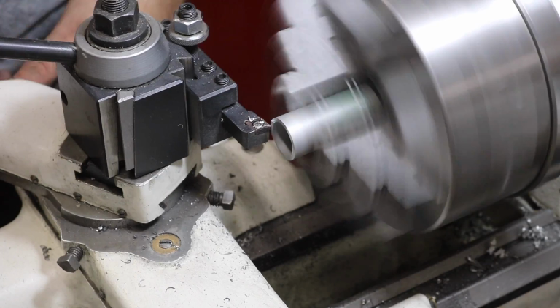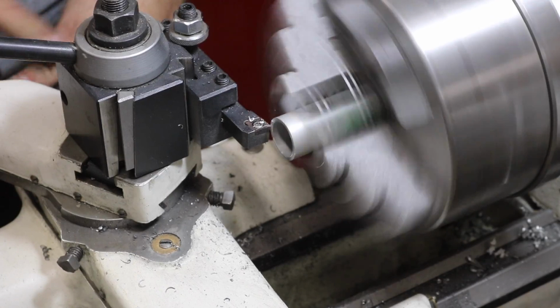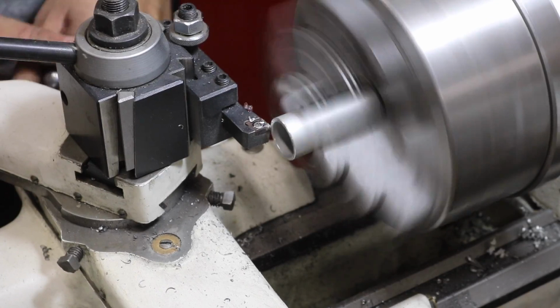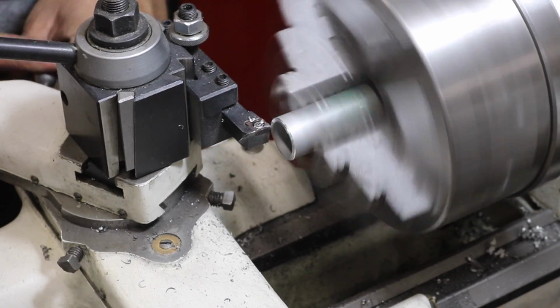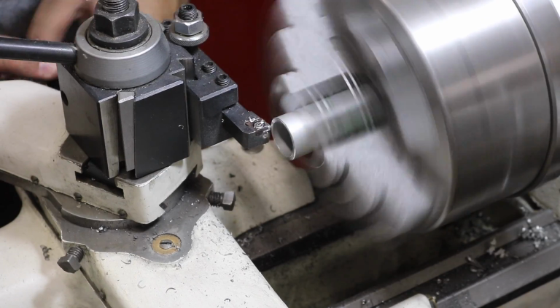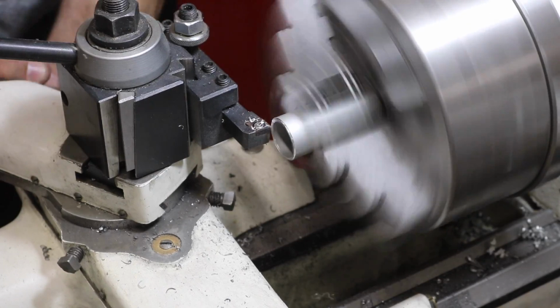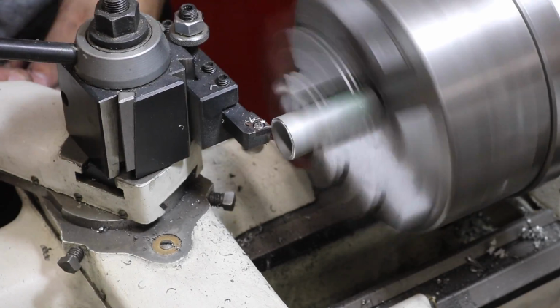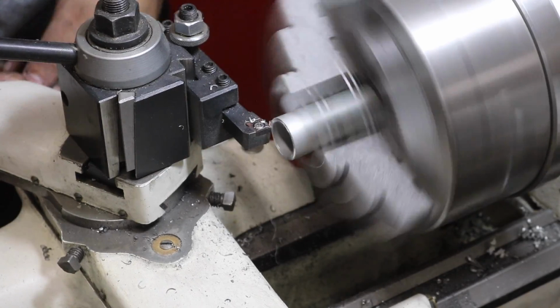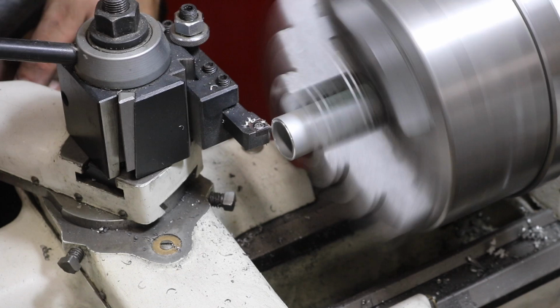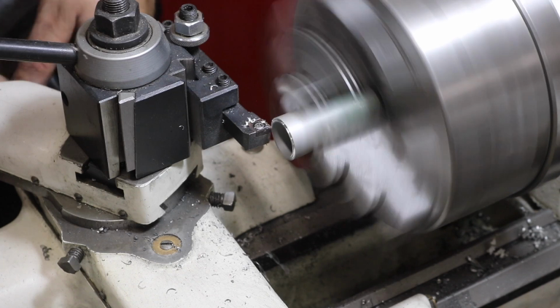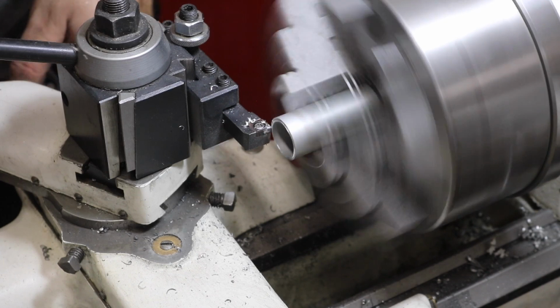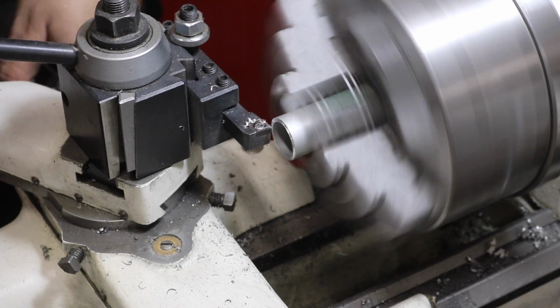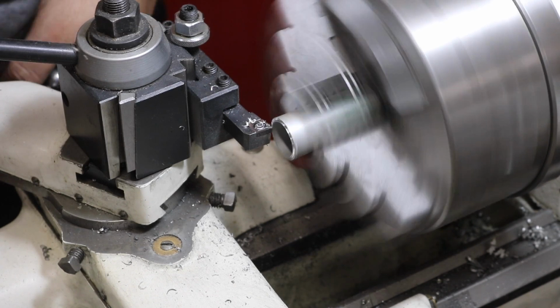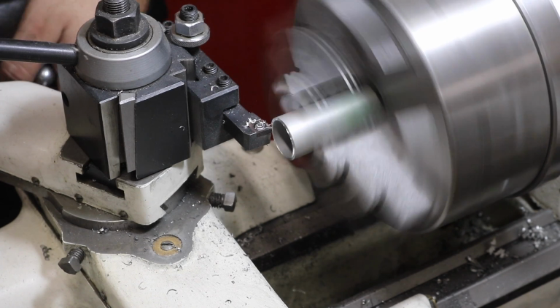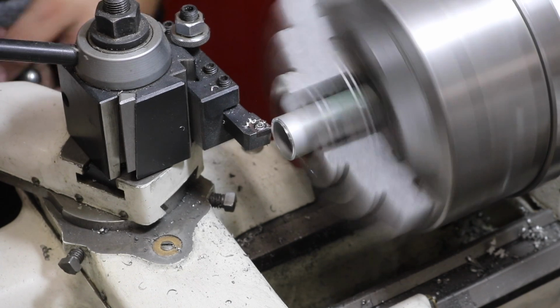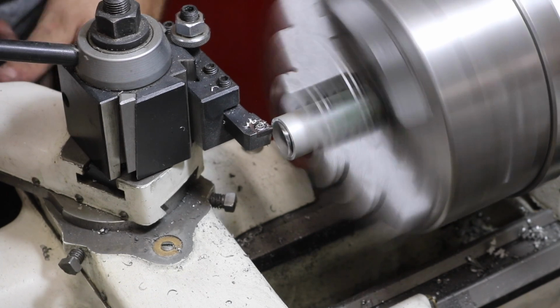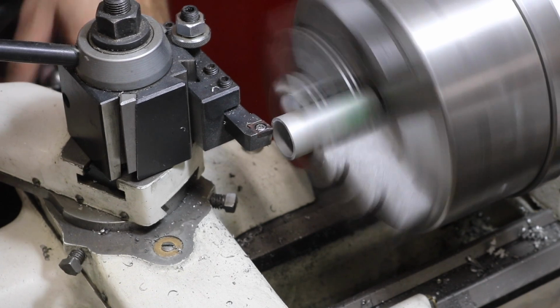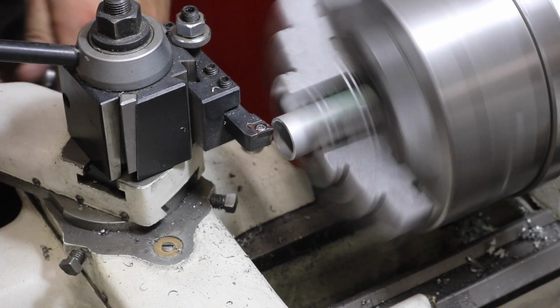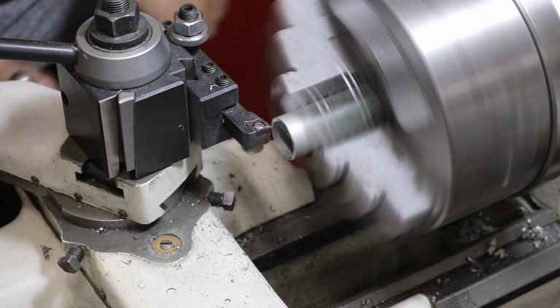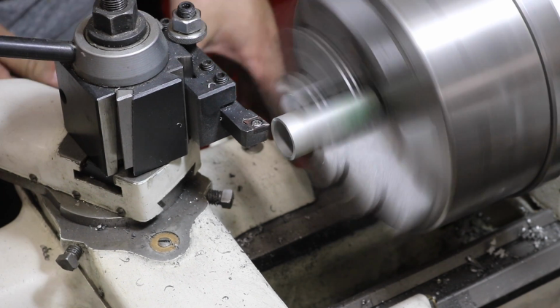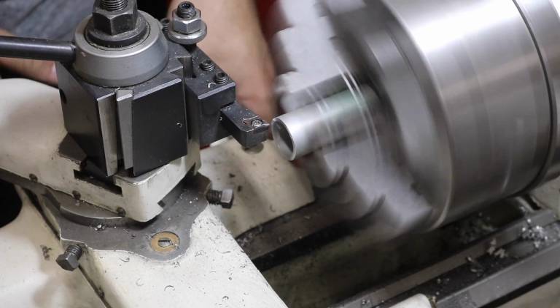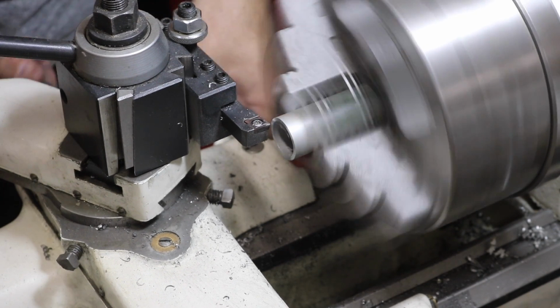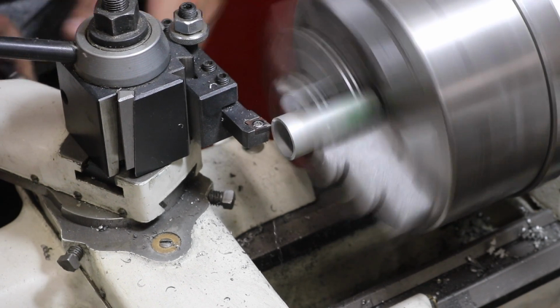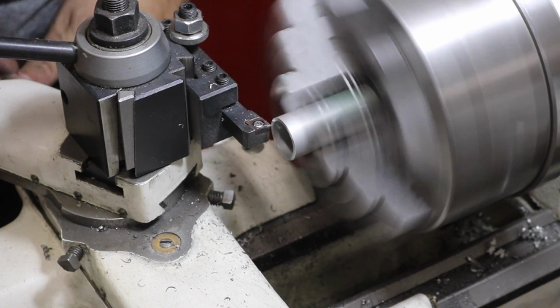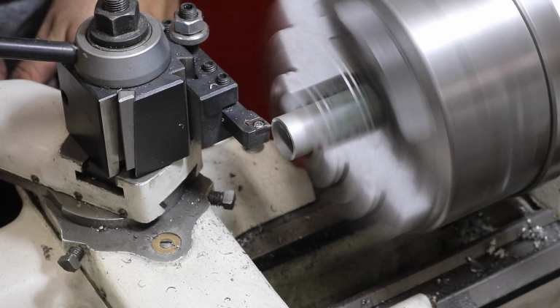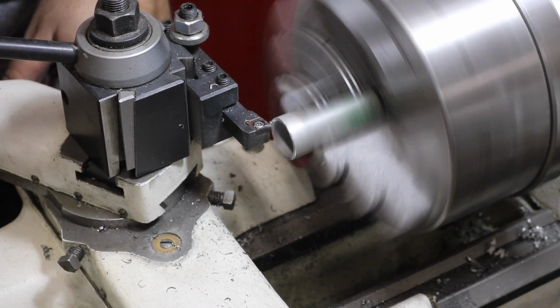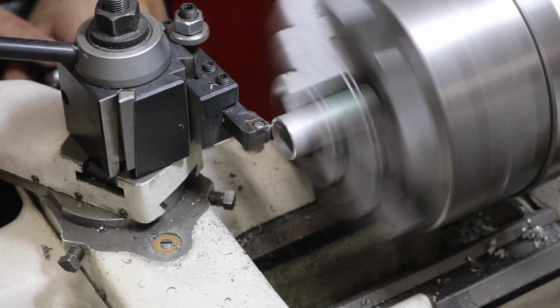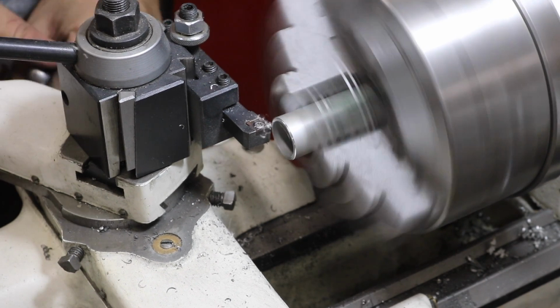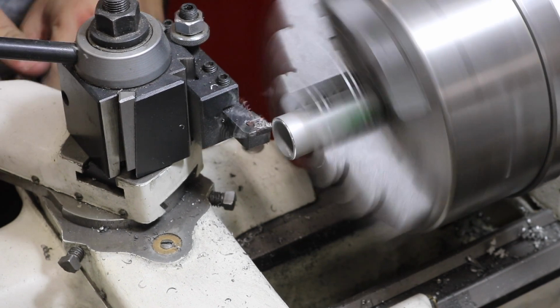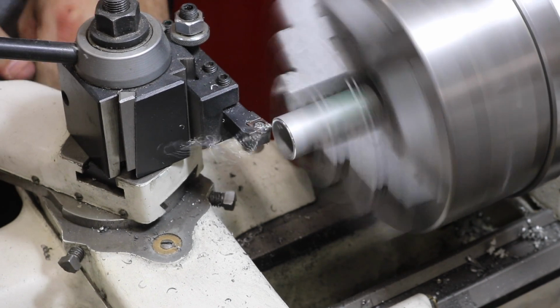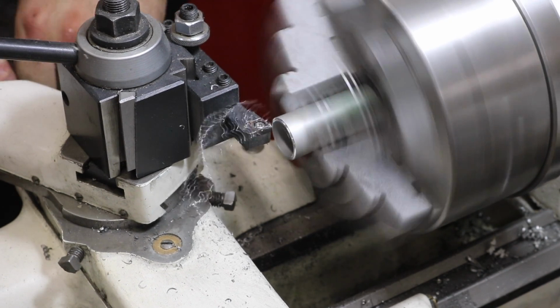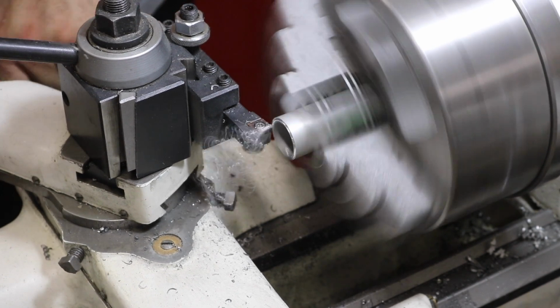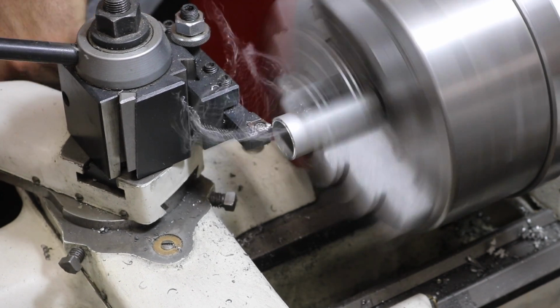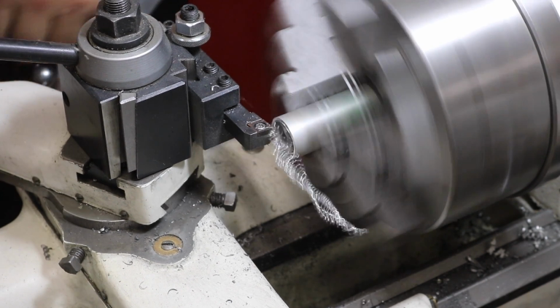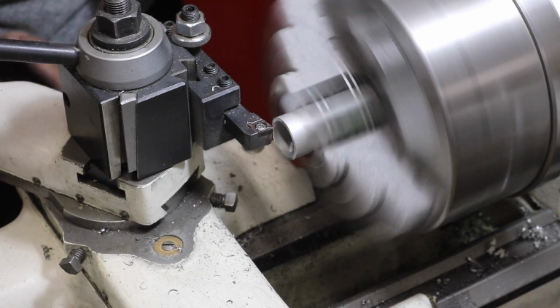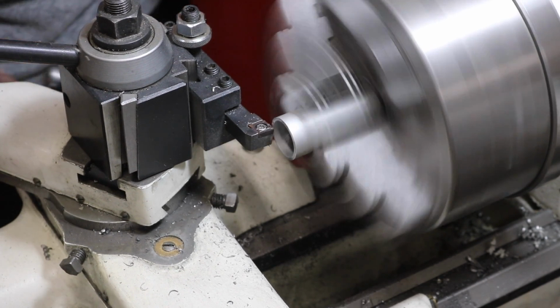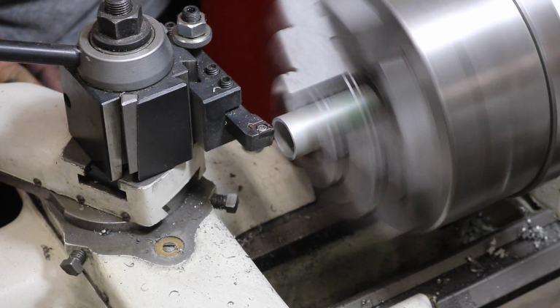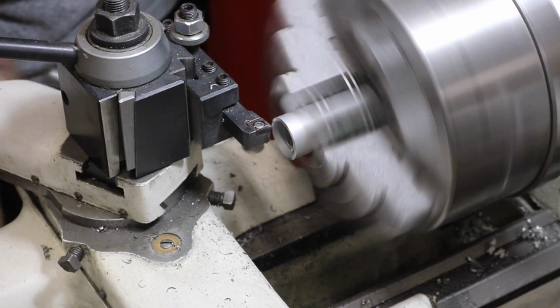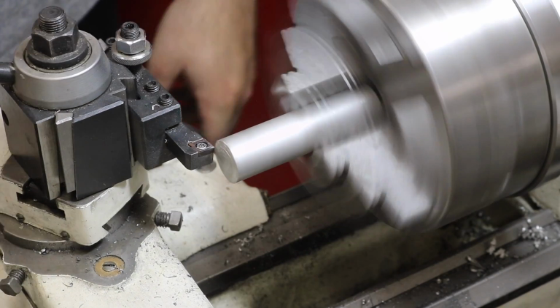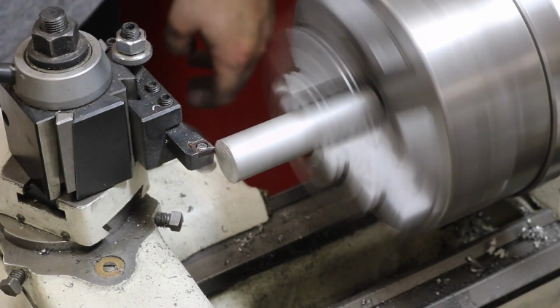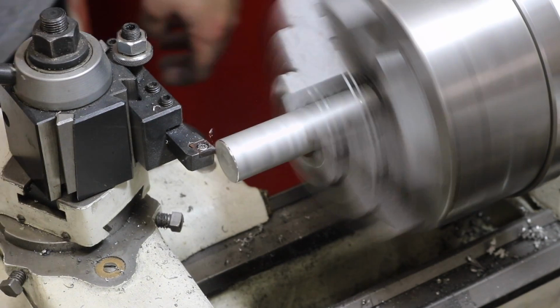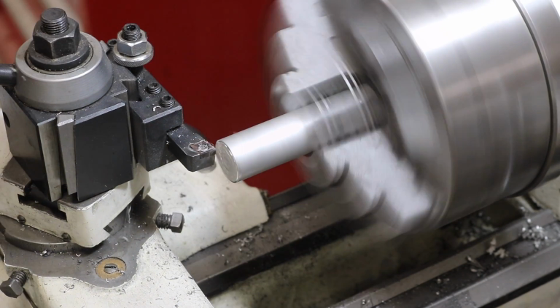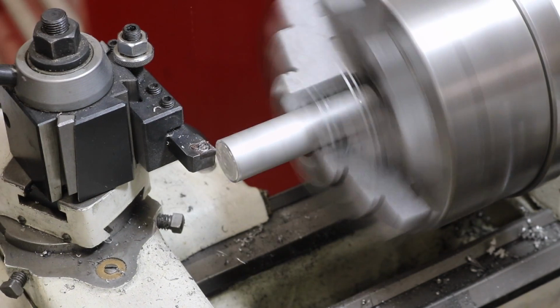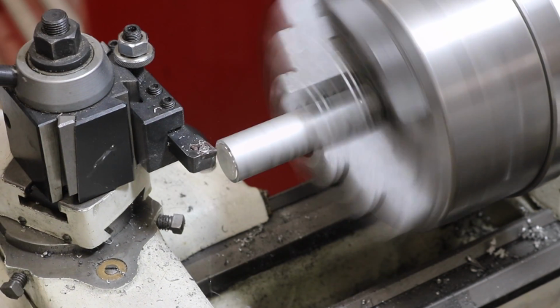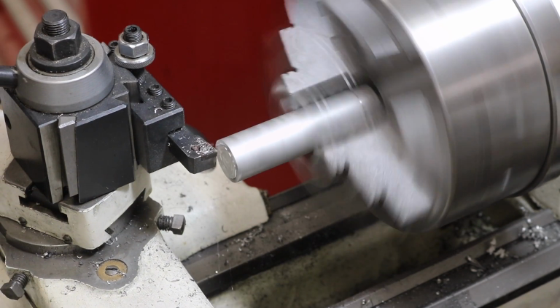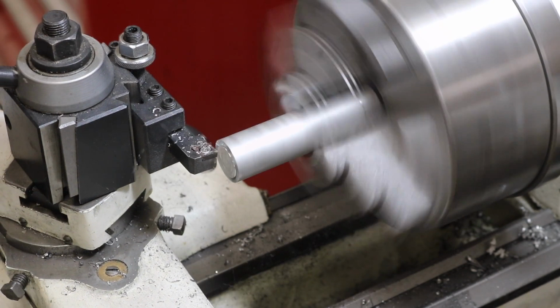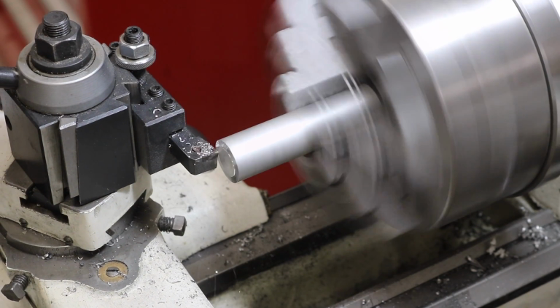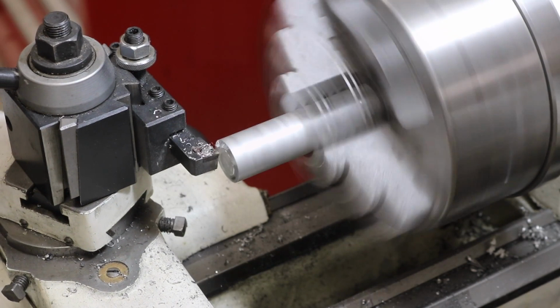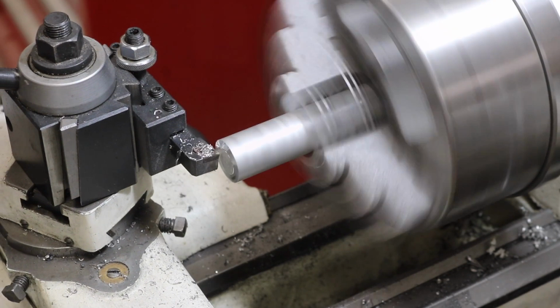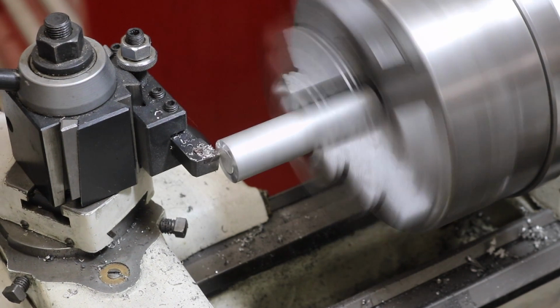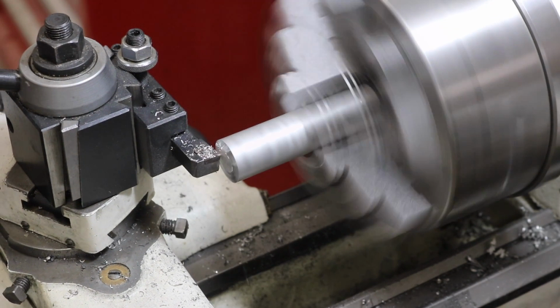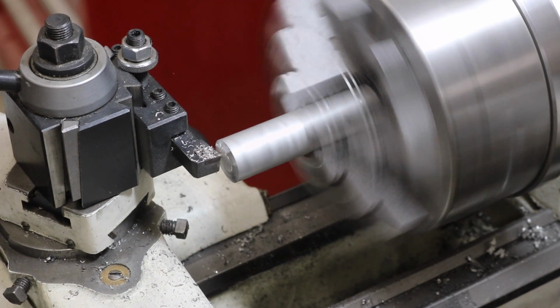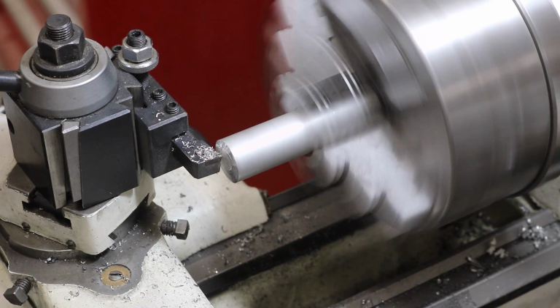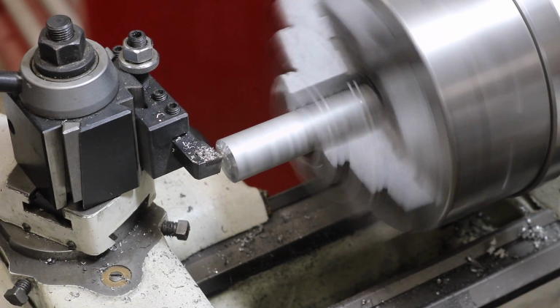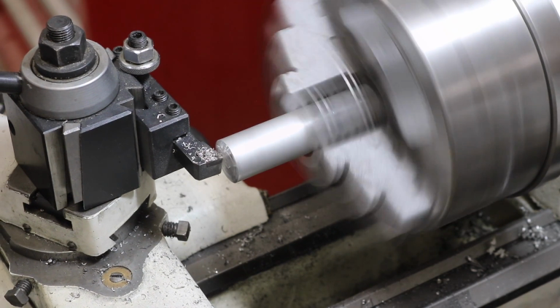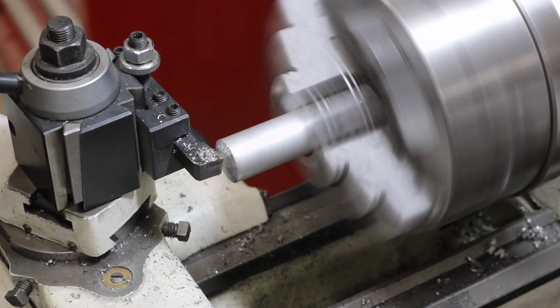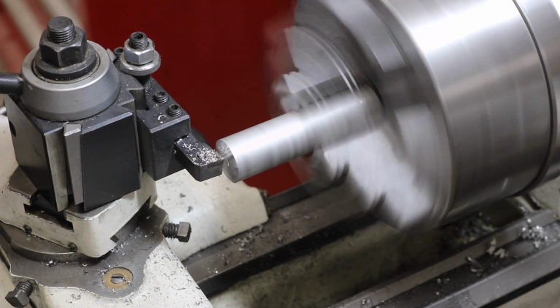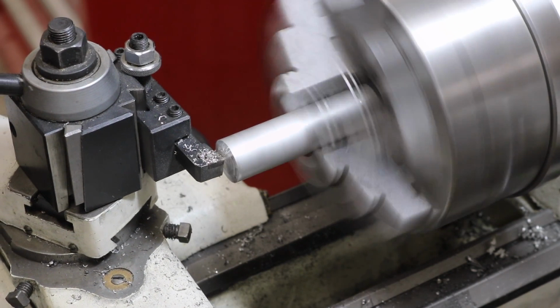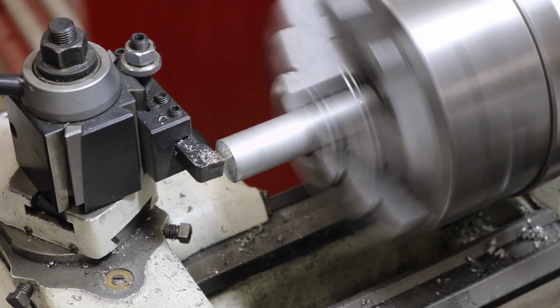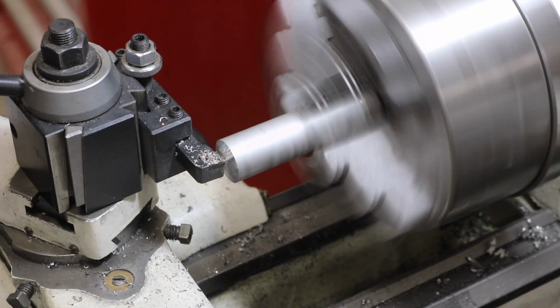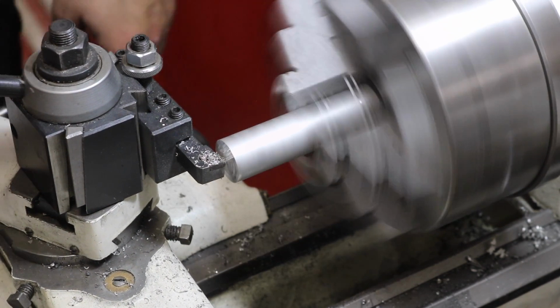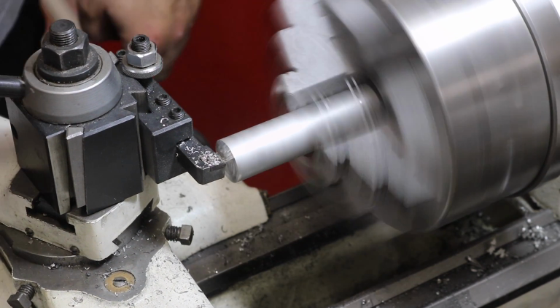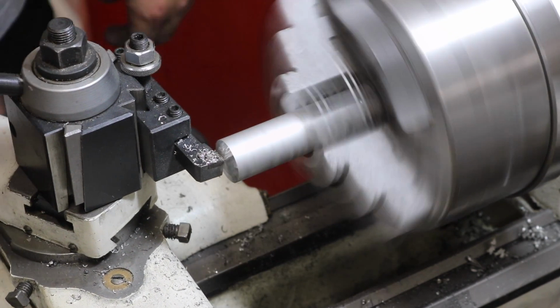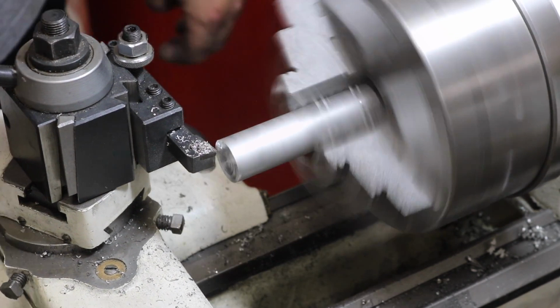For the handle, it'll tighten down and keep everything in place. I'm using aluminum for no real reason — I just happen to have some and it's fun to machine.